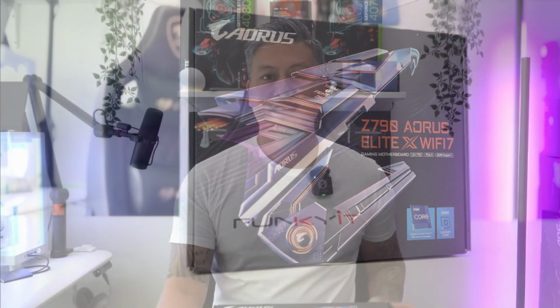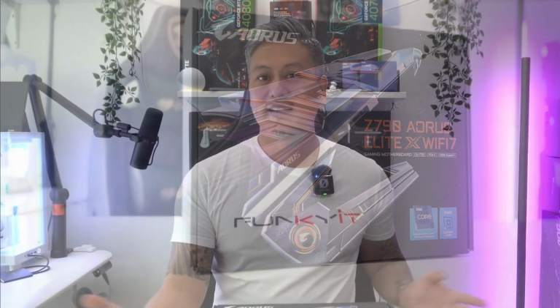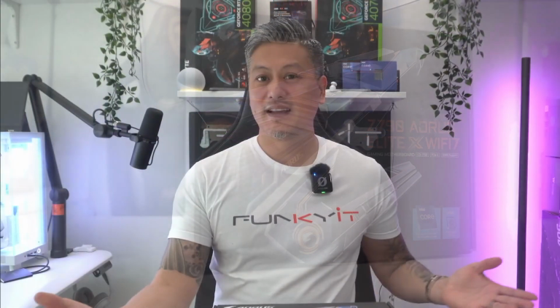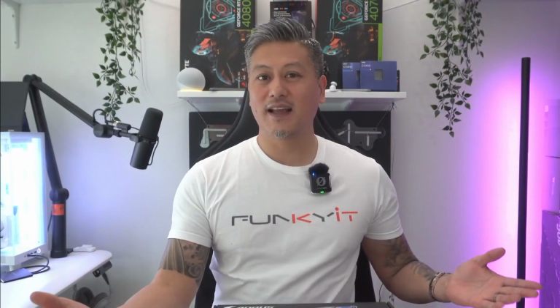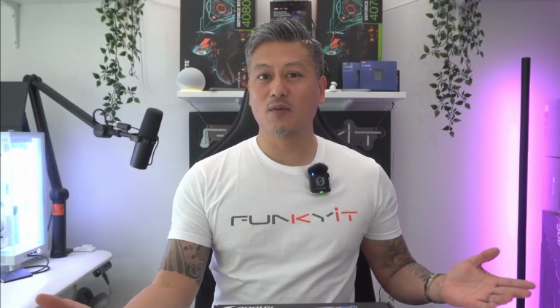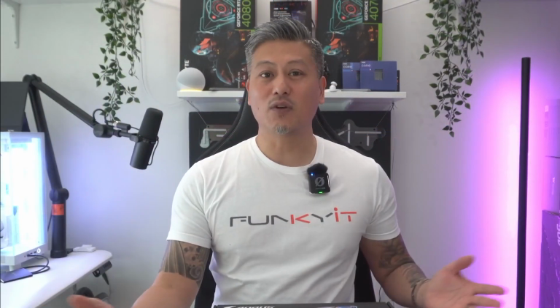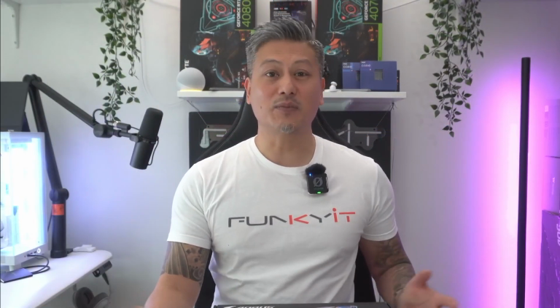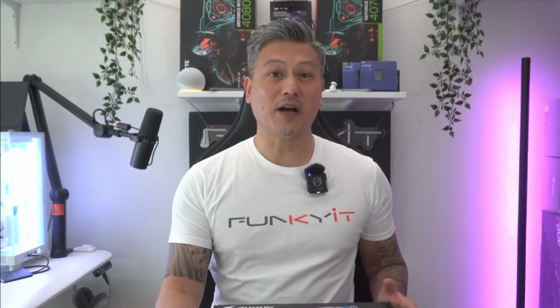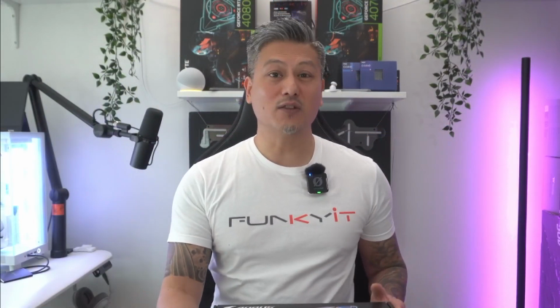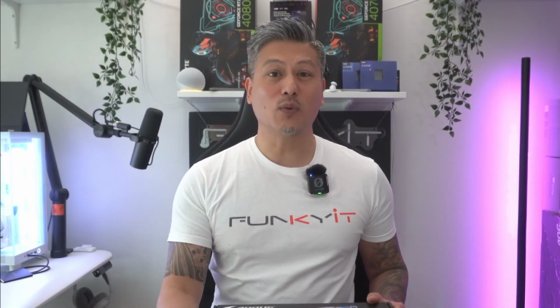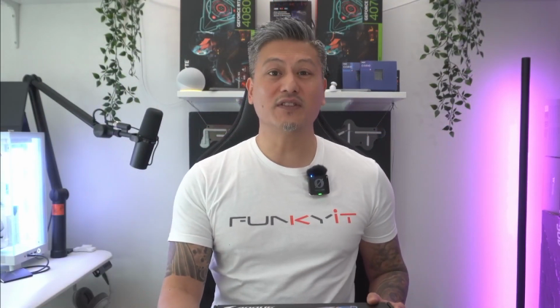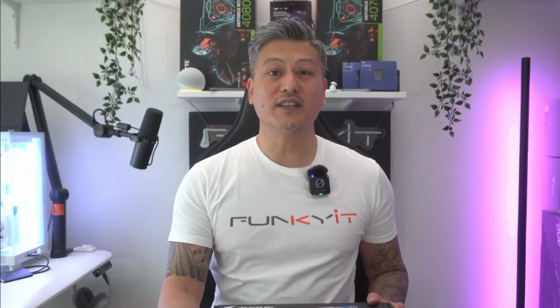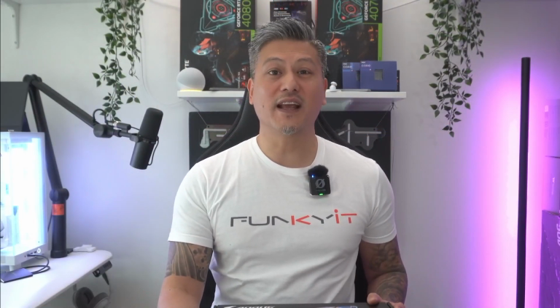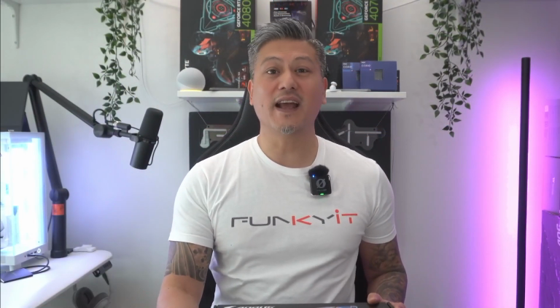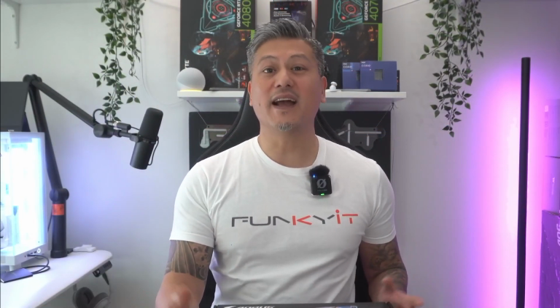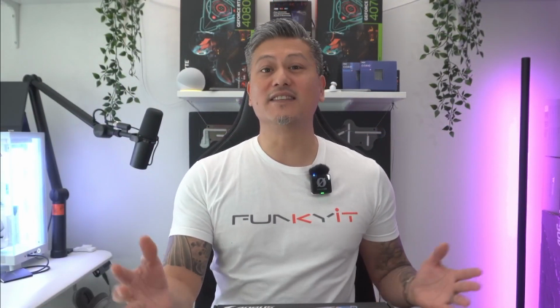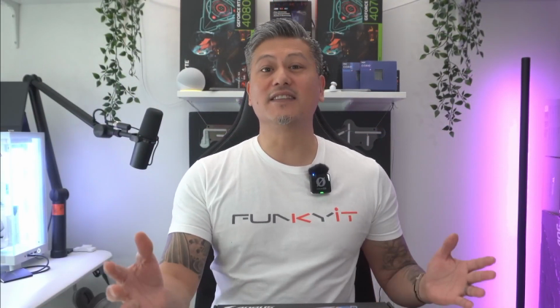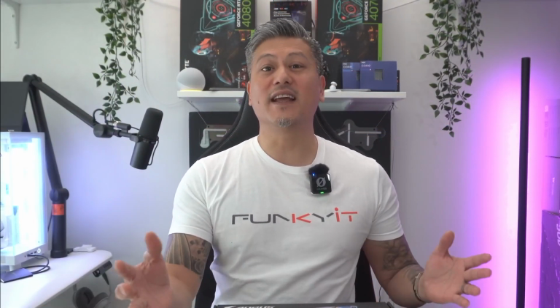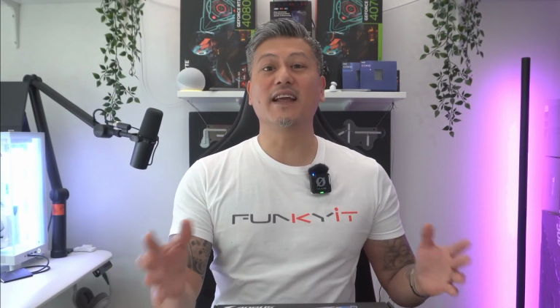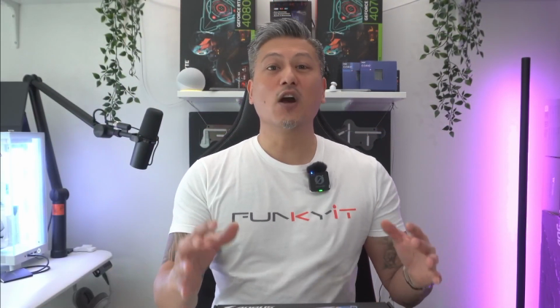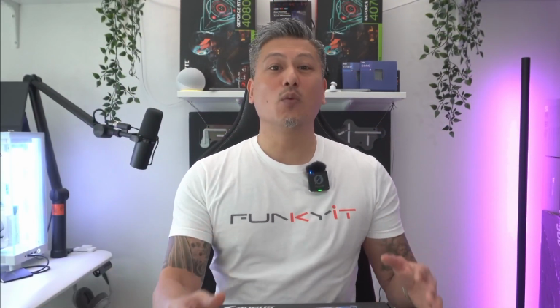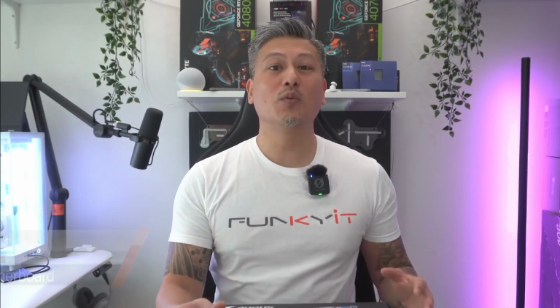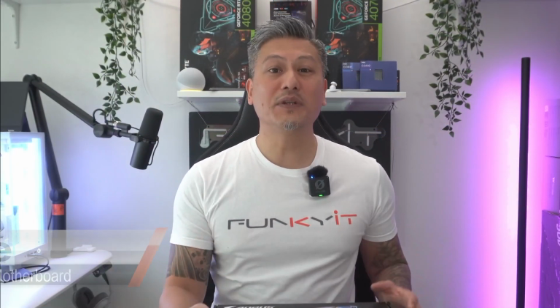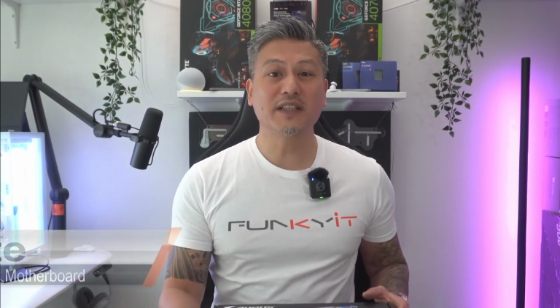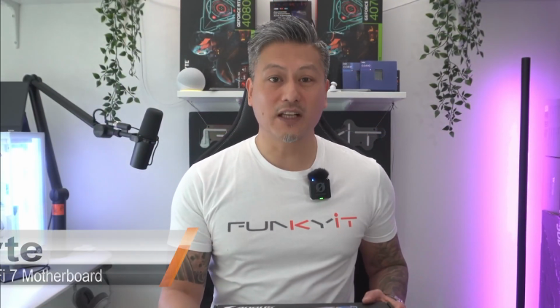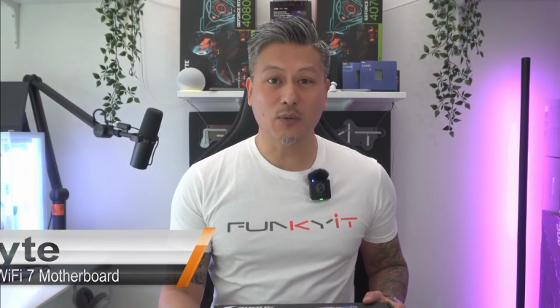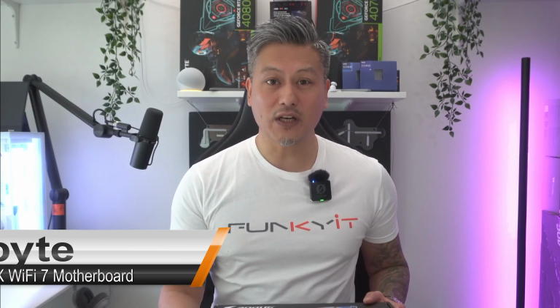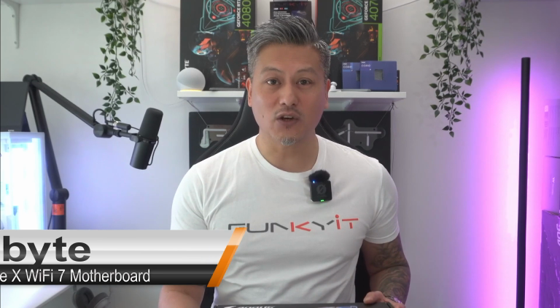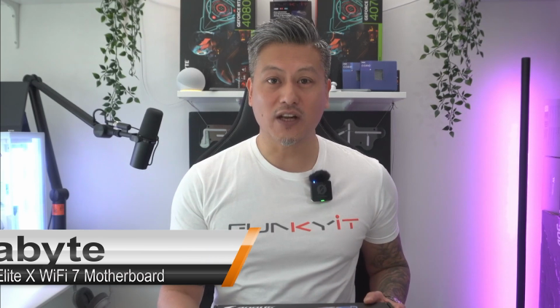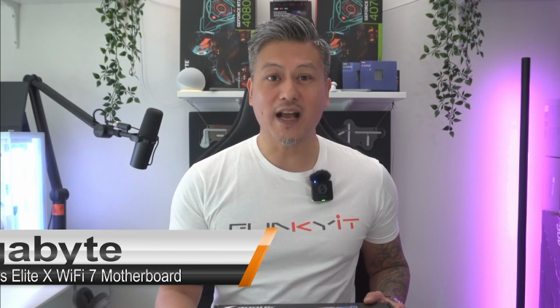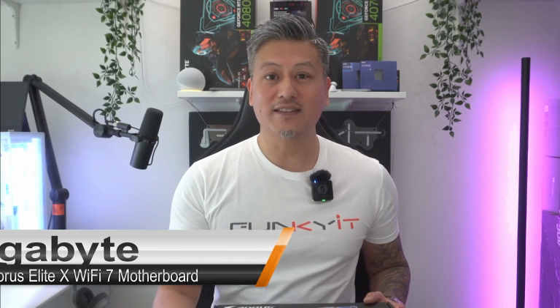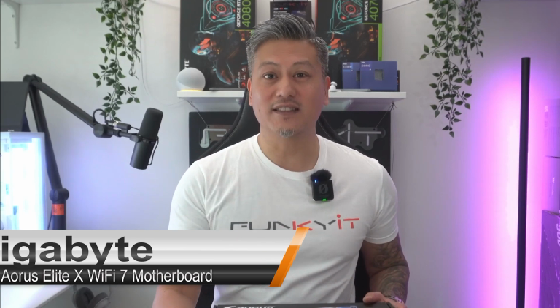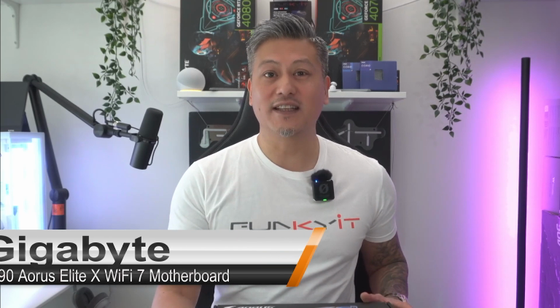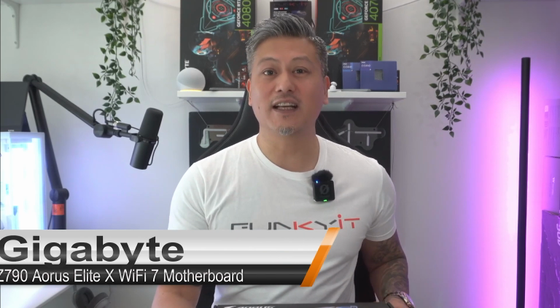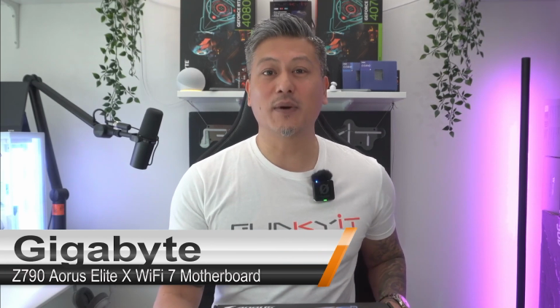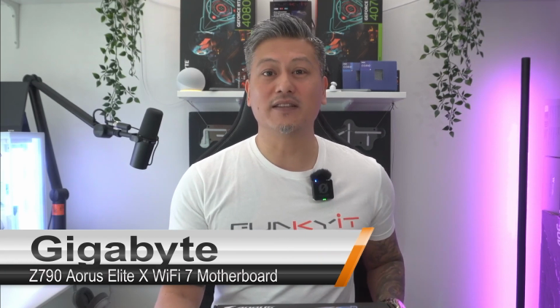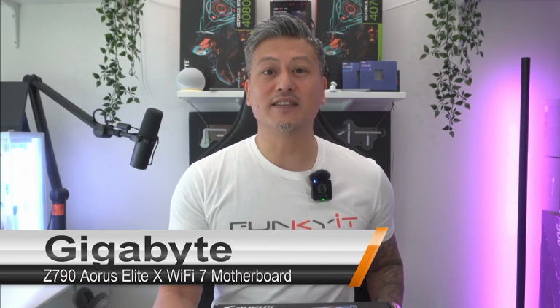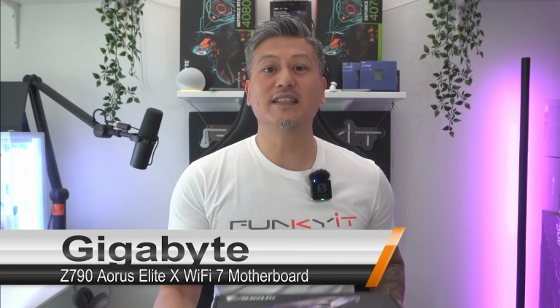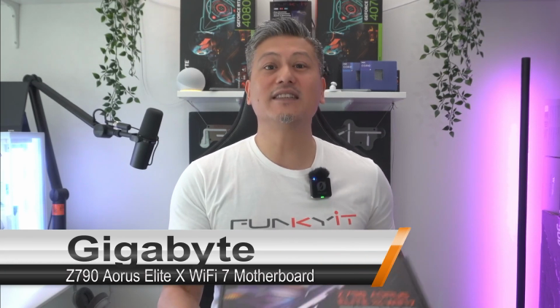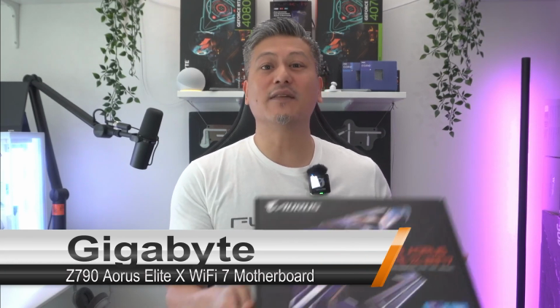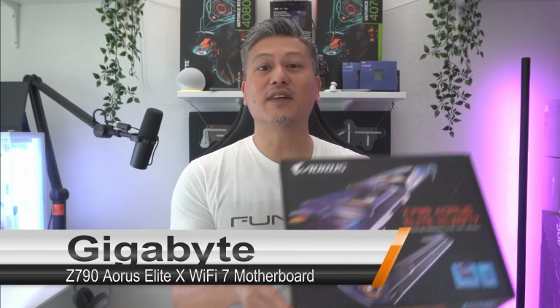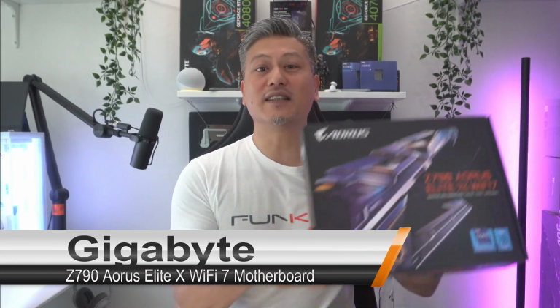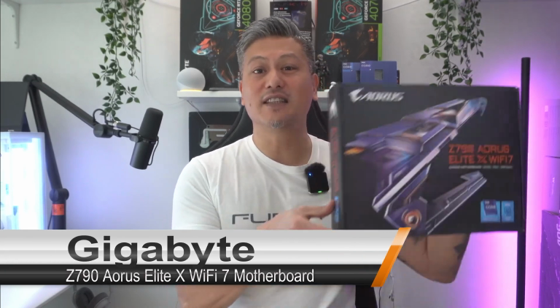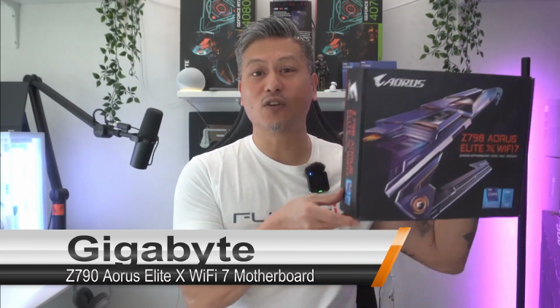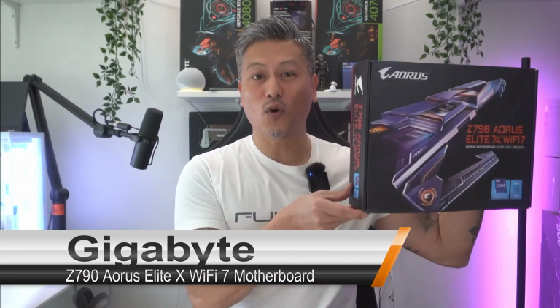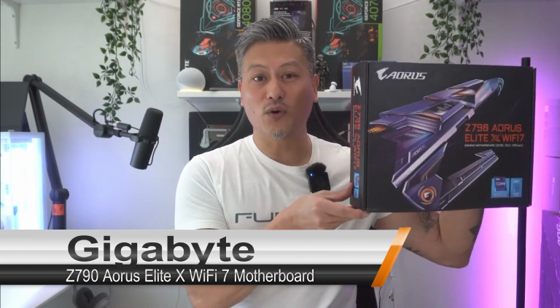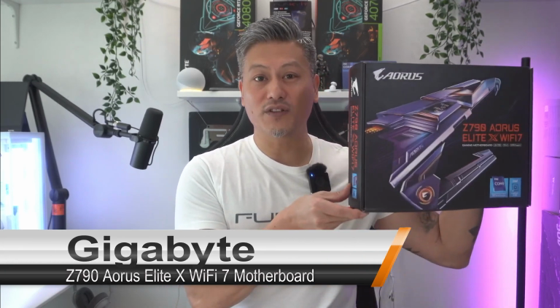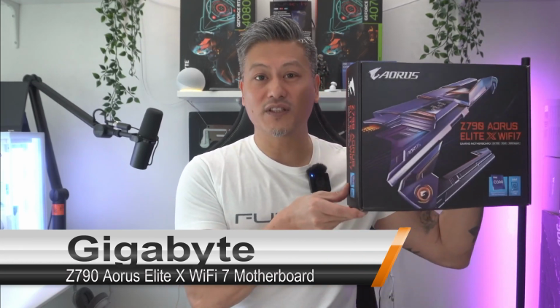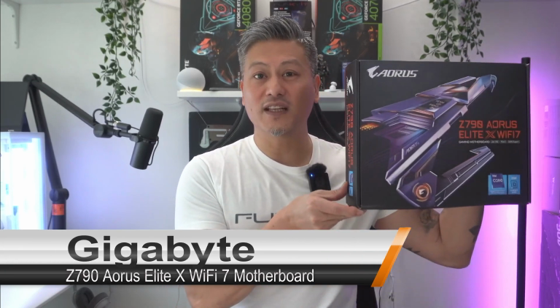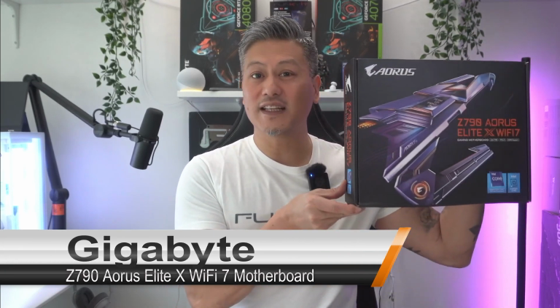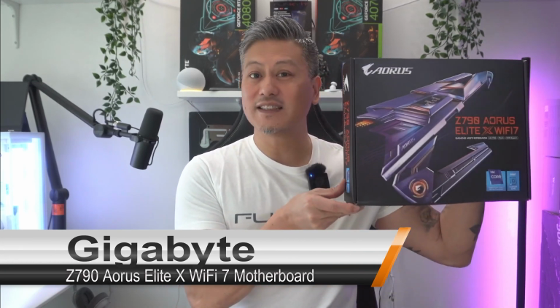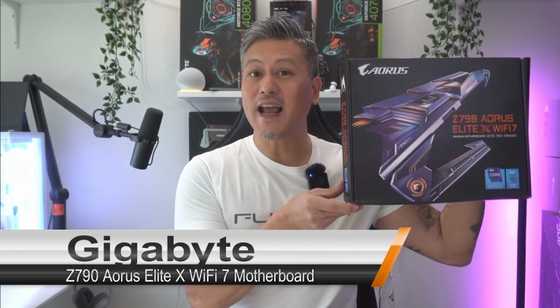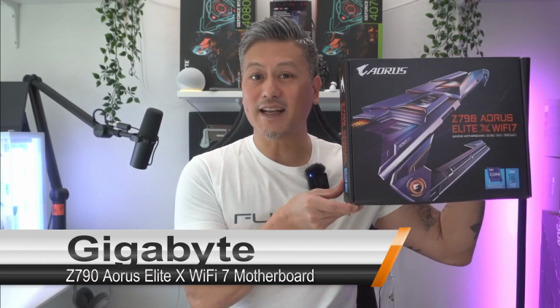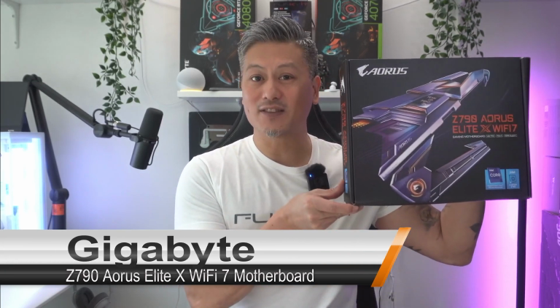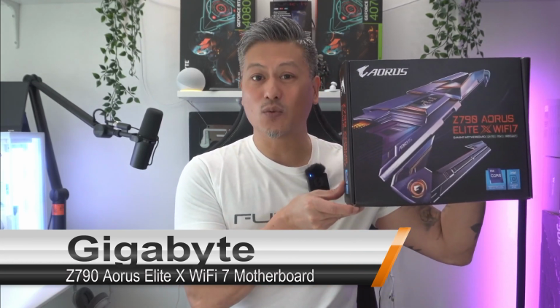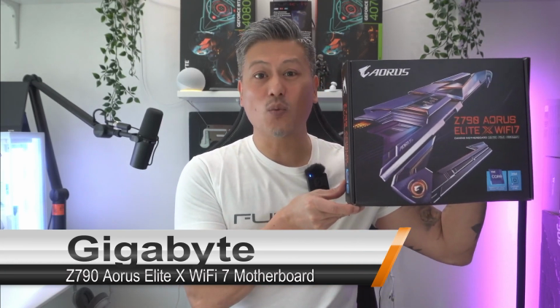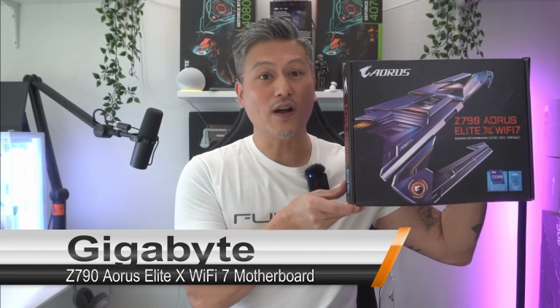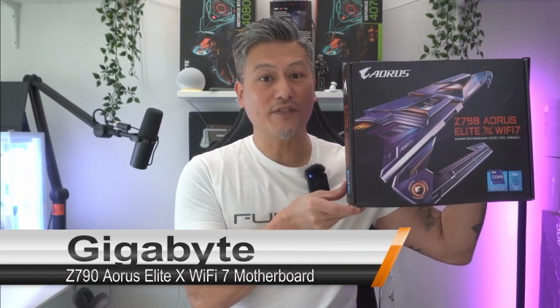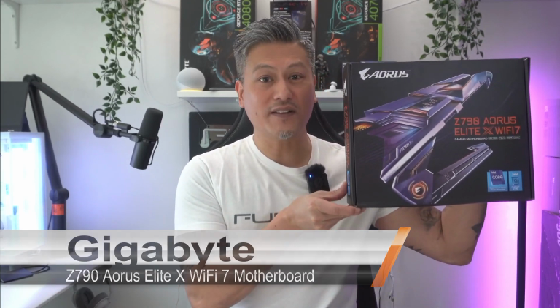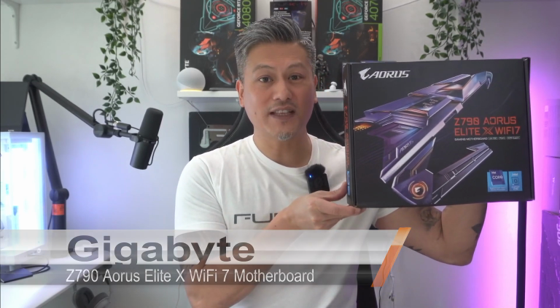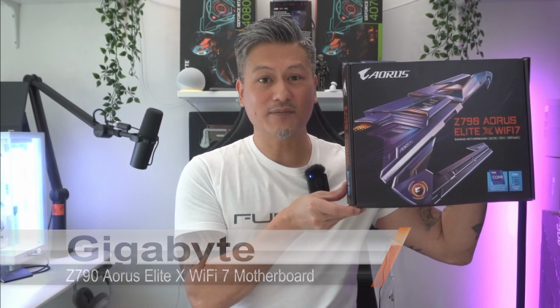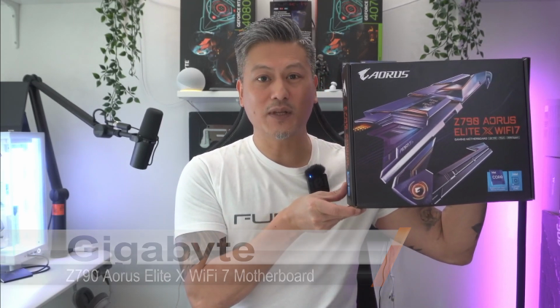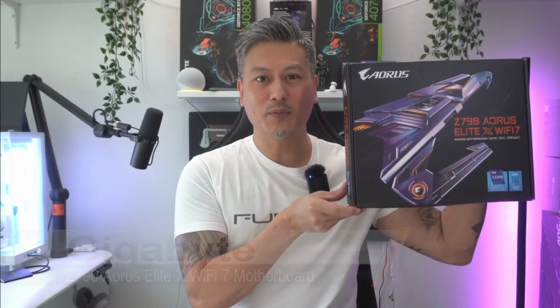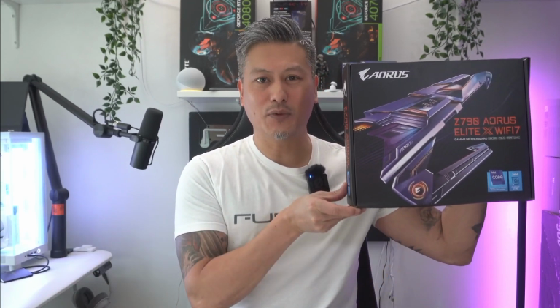Hey, what's up guys, Winston here and today we'll be taking a quick look at the GIGABYTE Z790 AORUS Elite X Wi-Fi 7 motherboard.